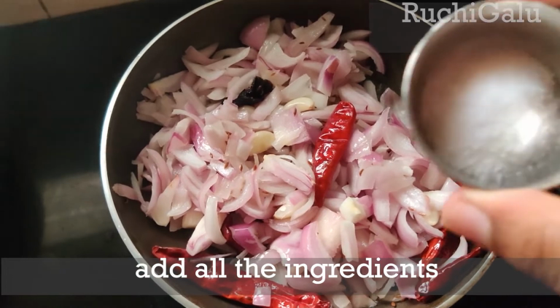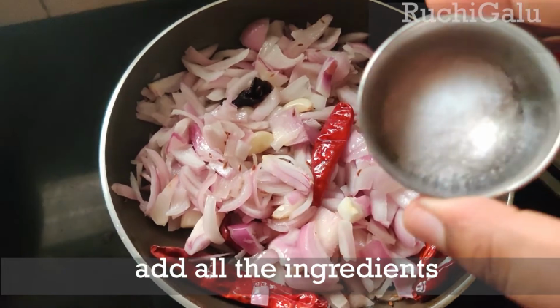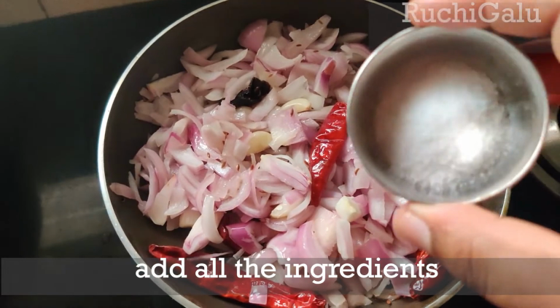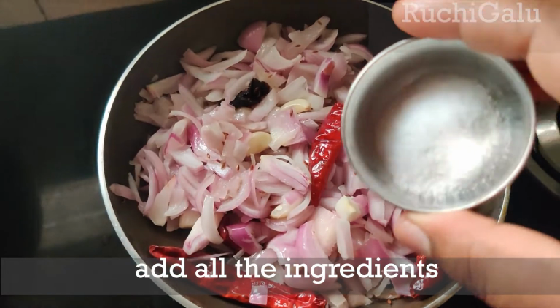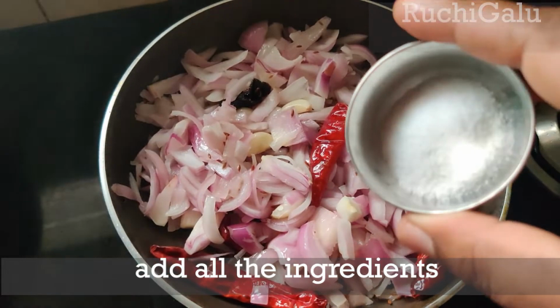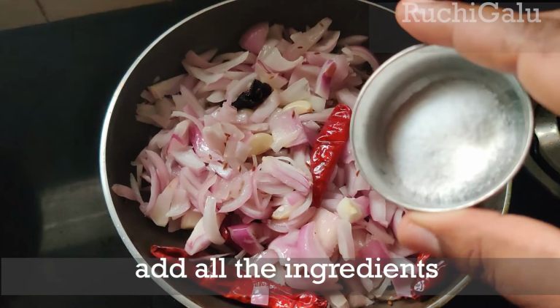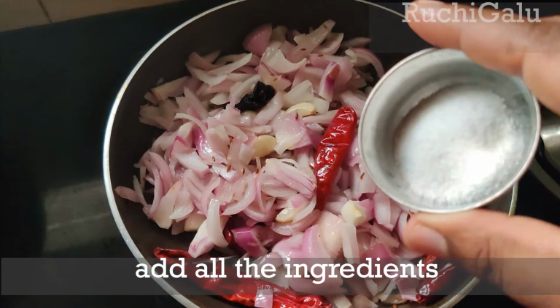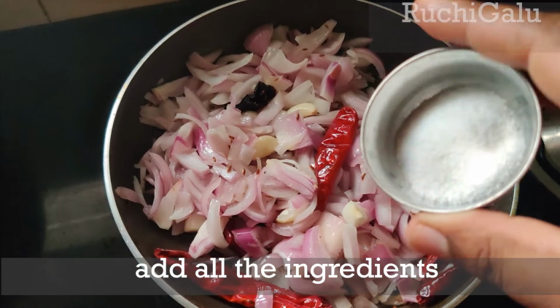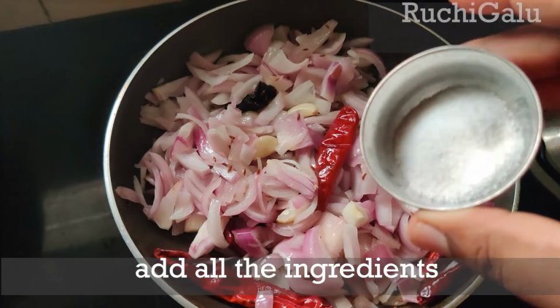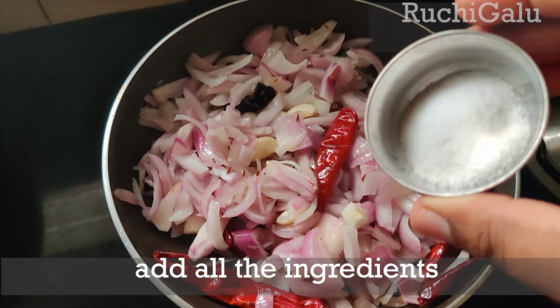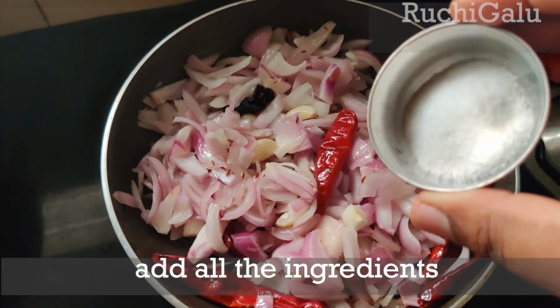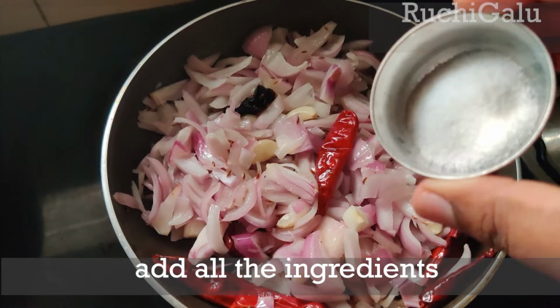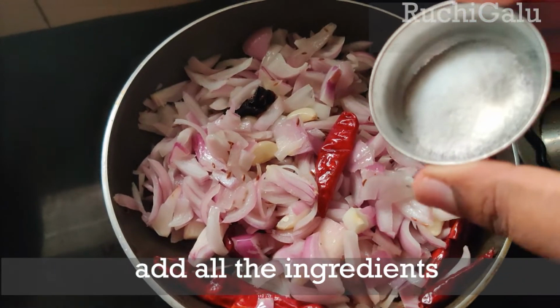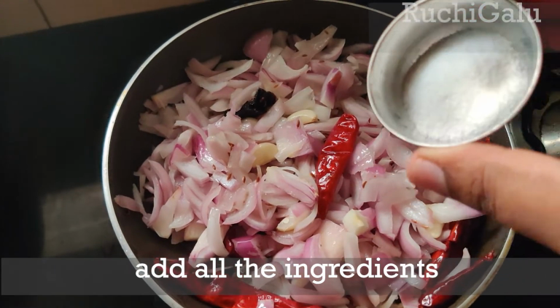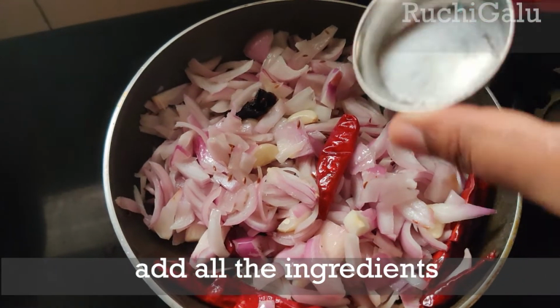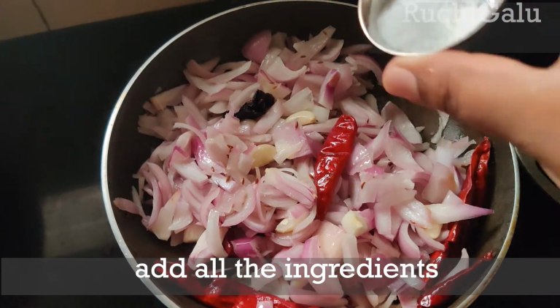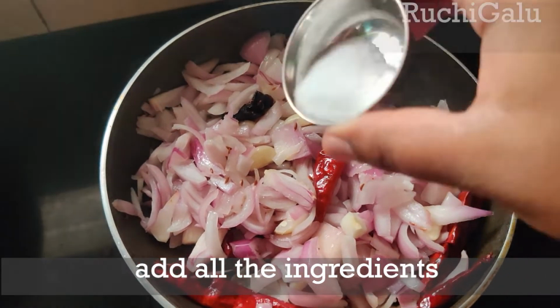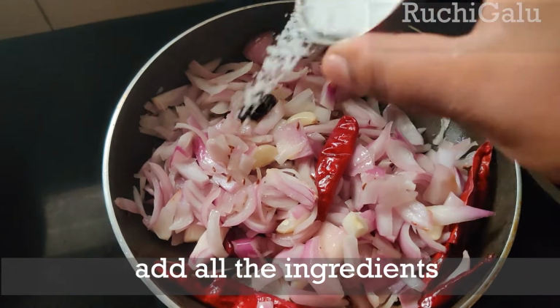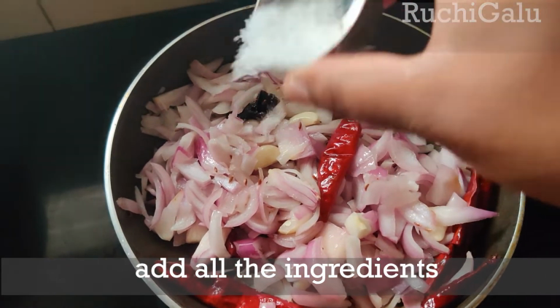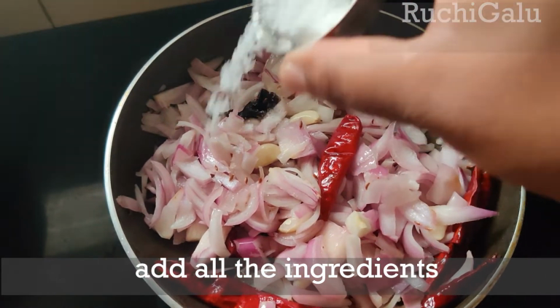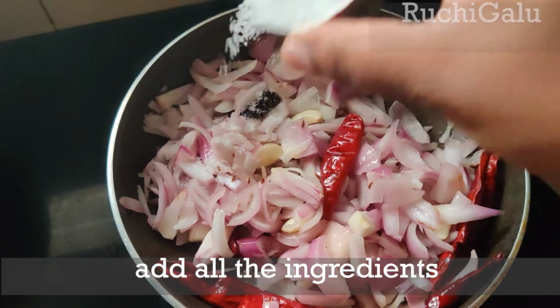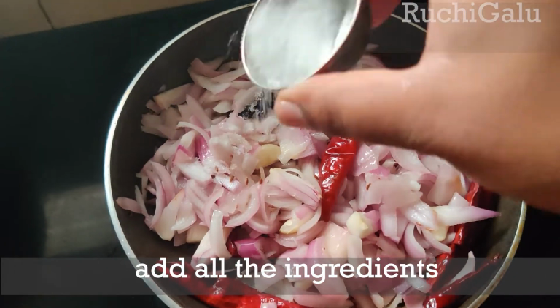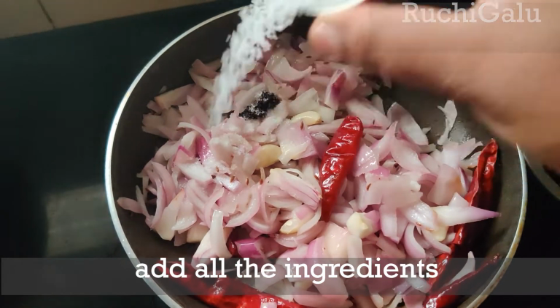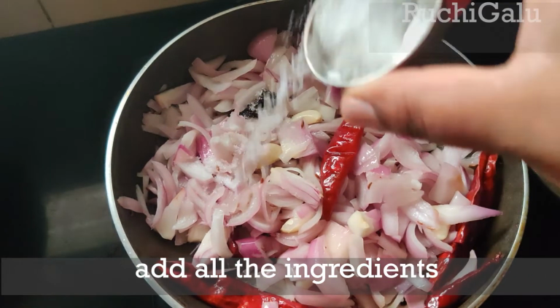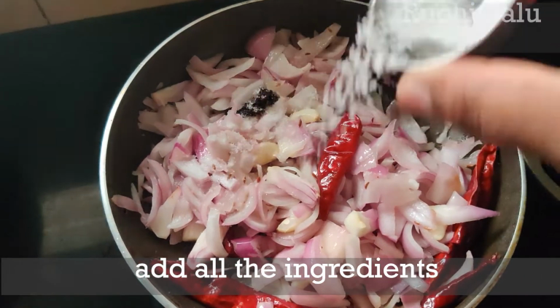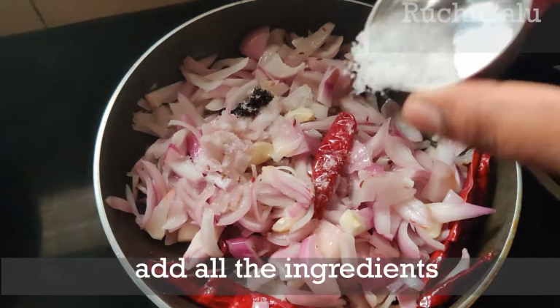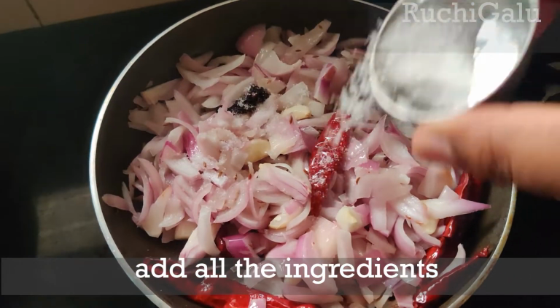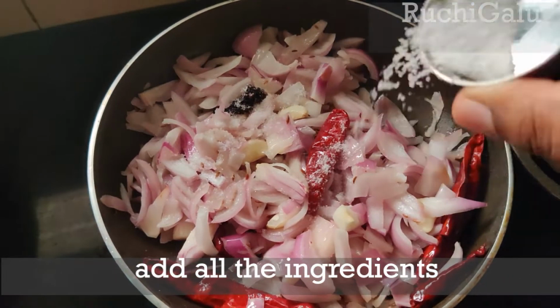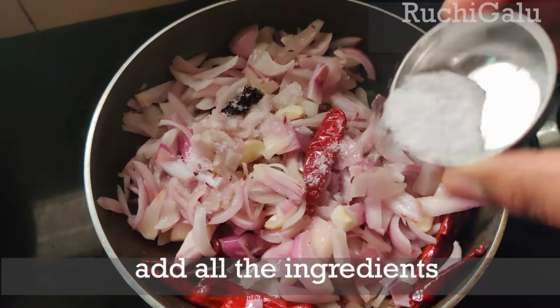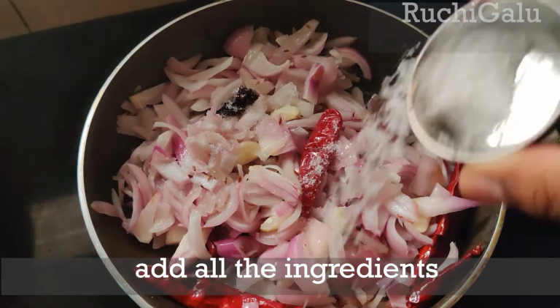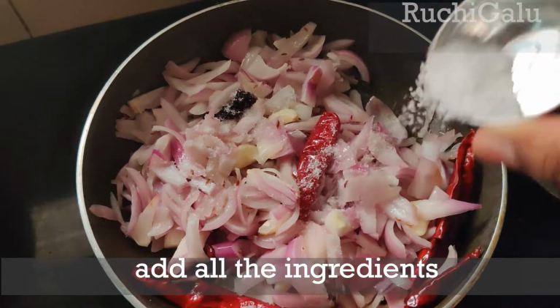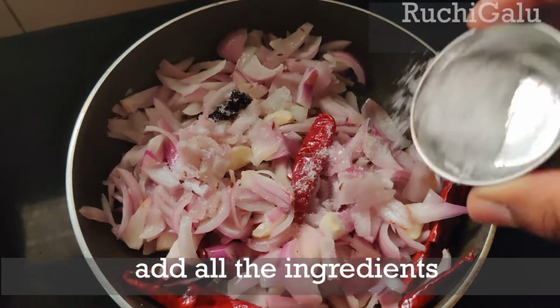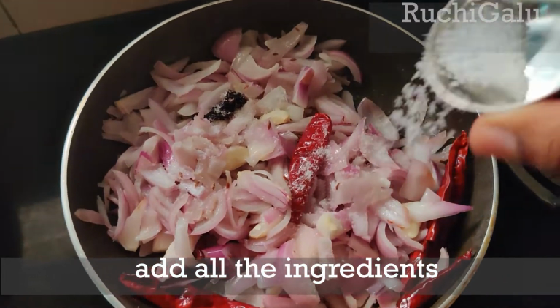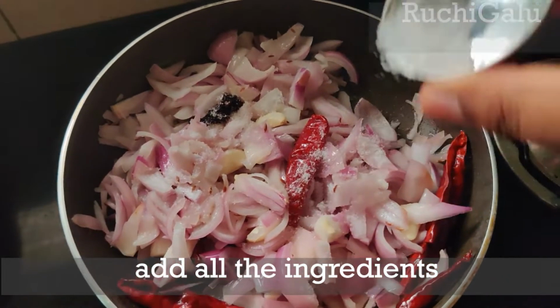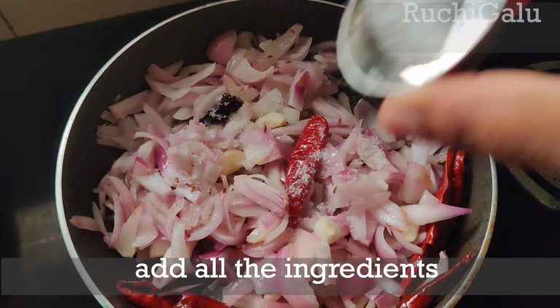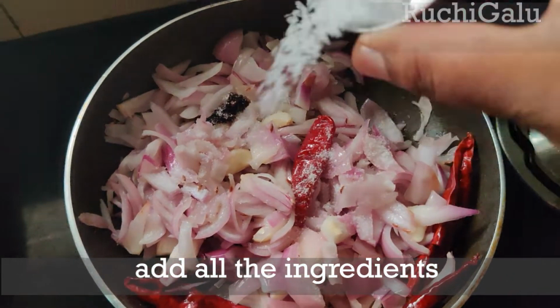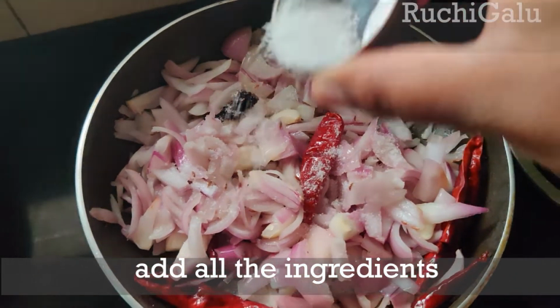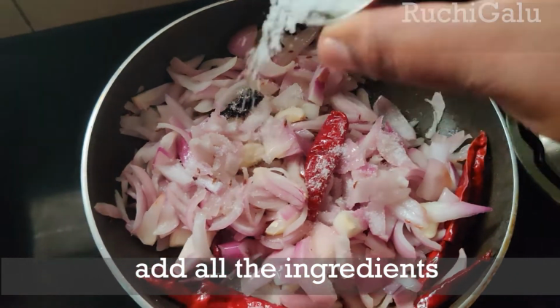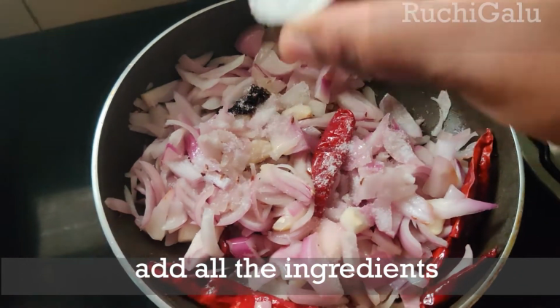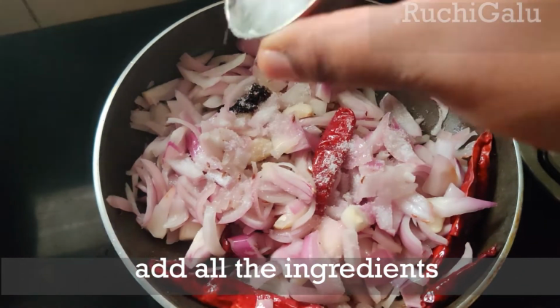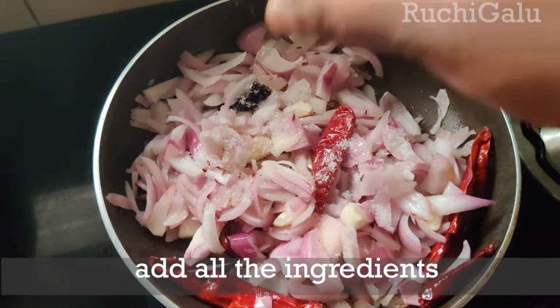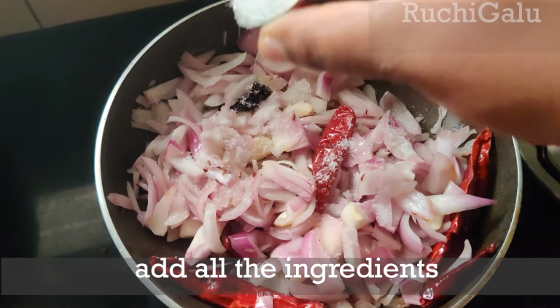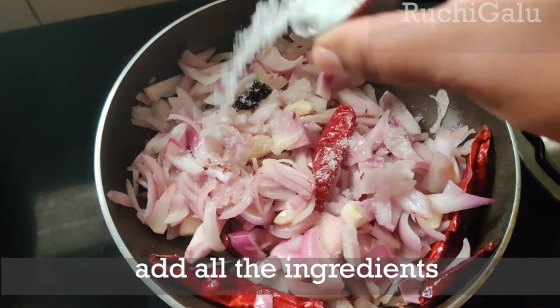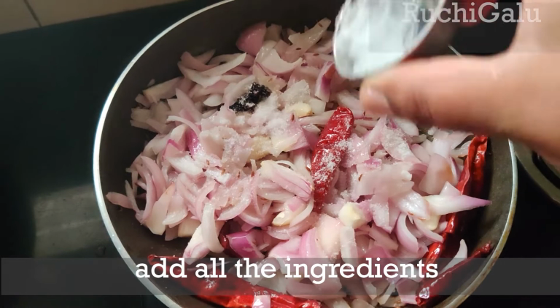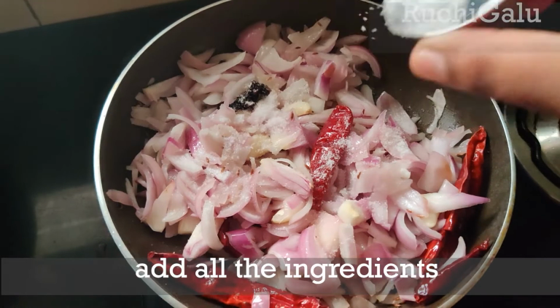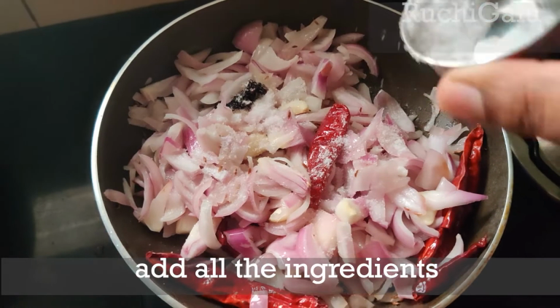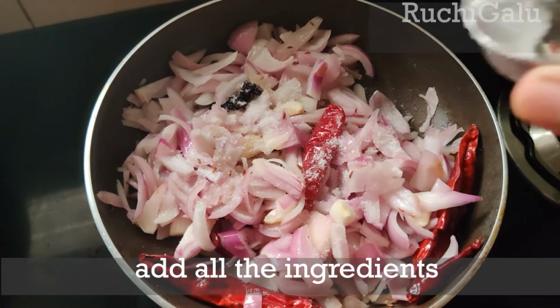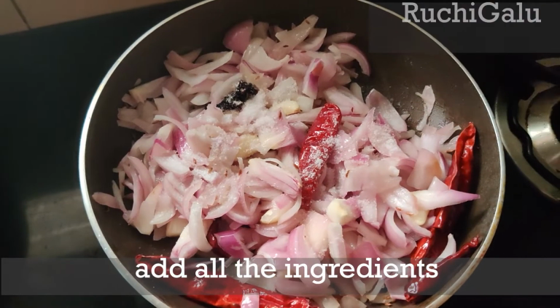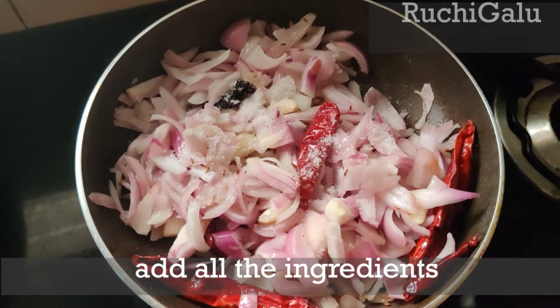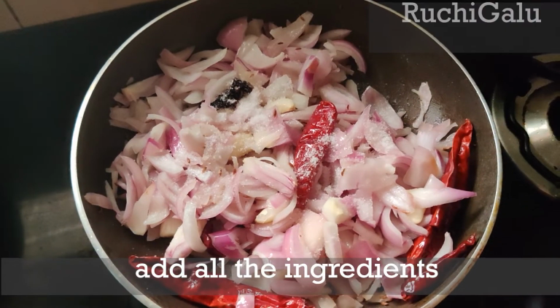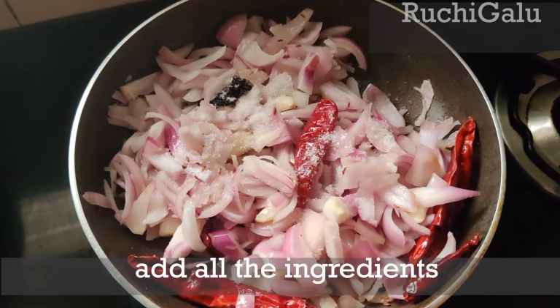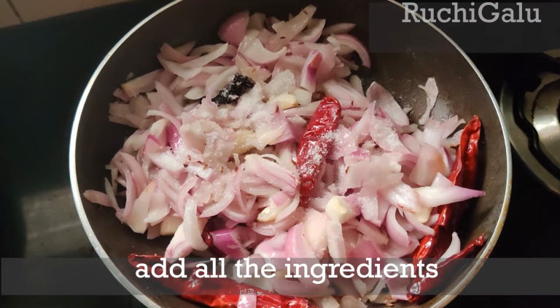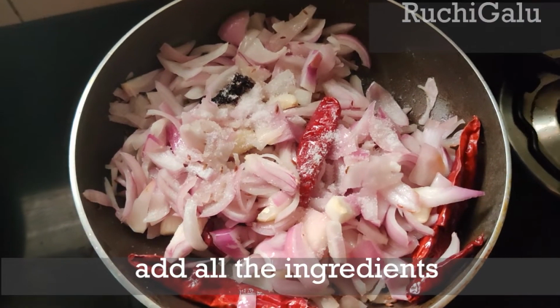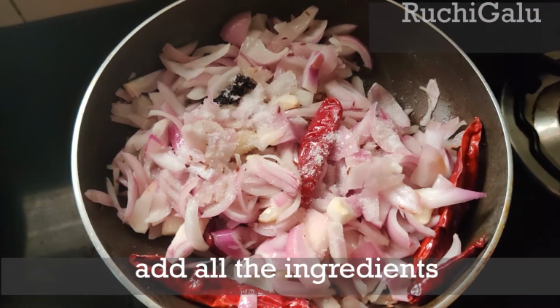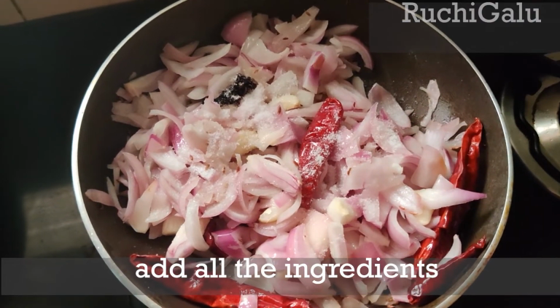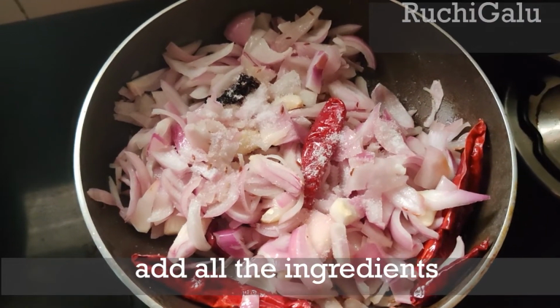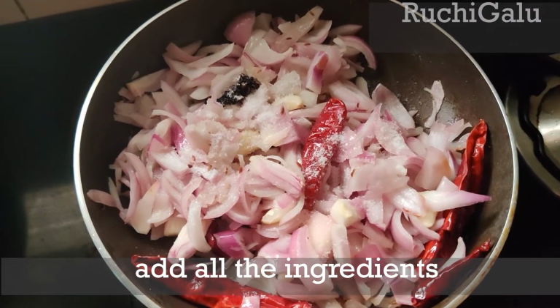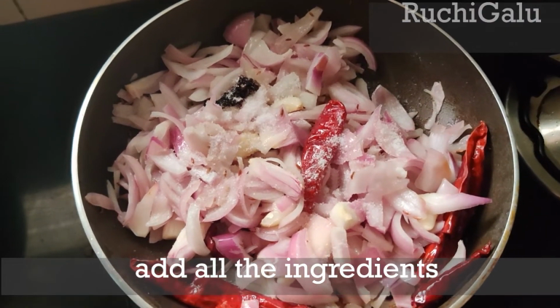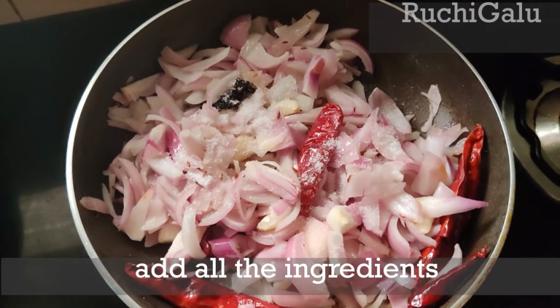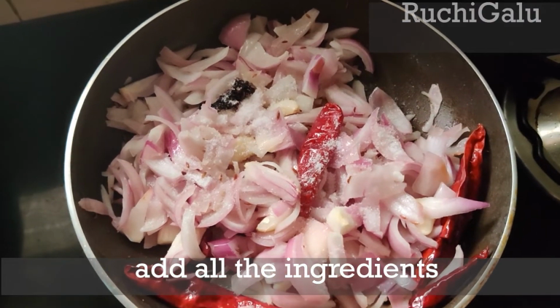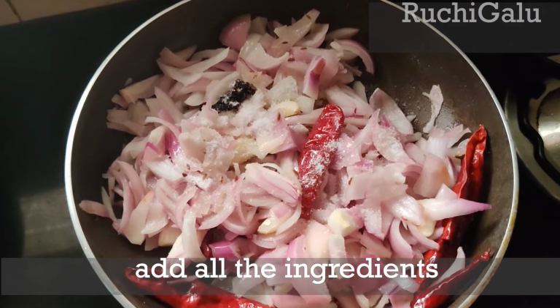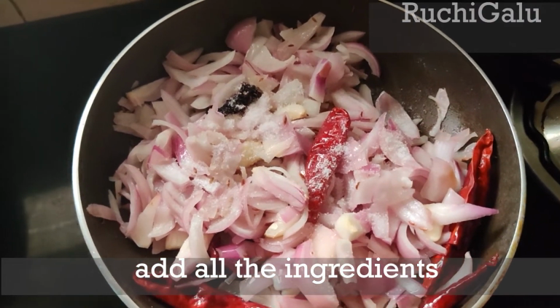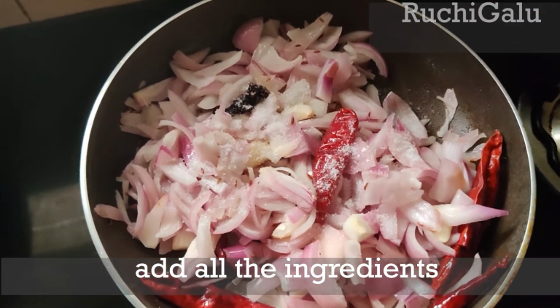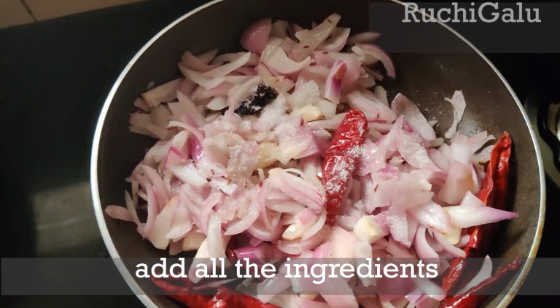If you use salt, you can also add salt to taste.